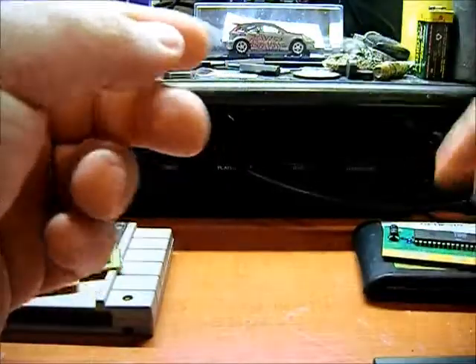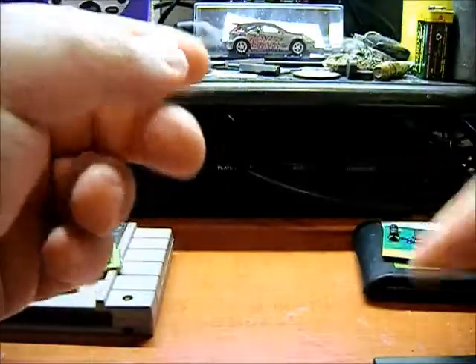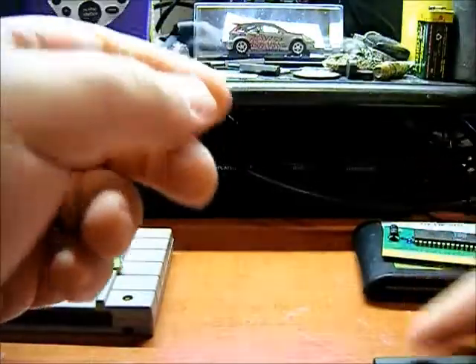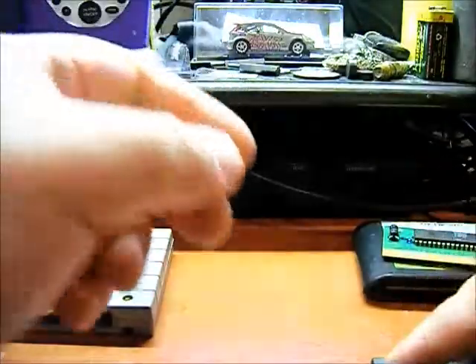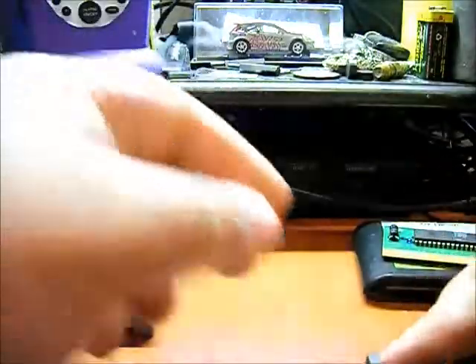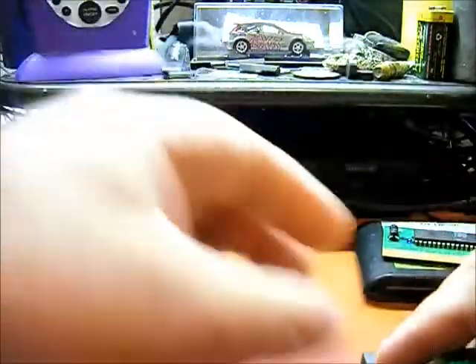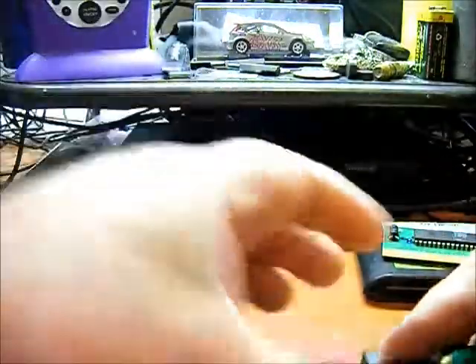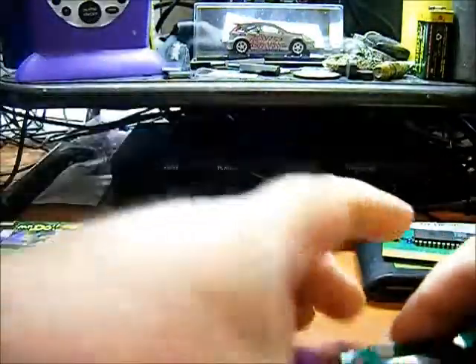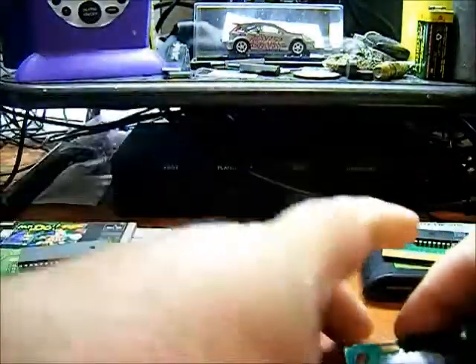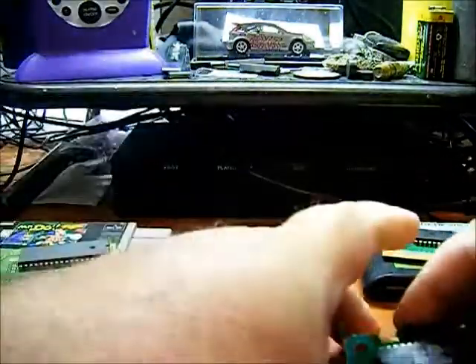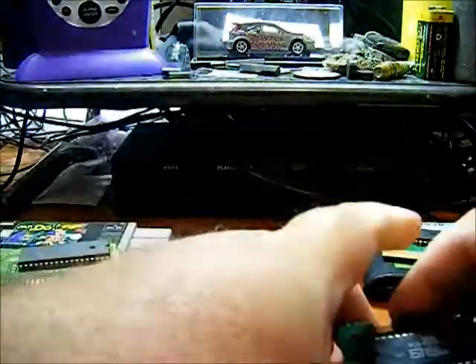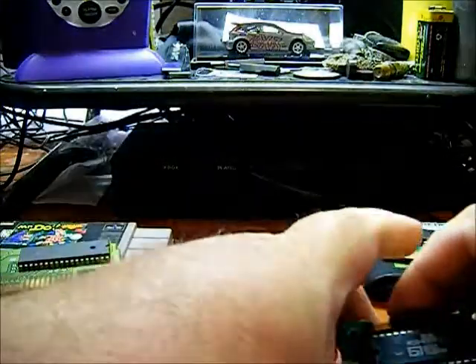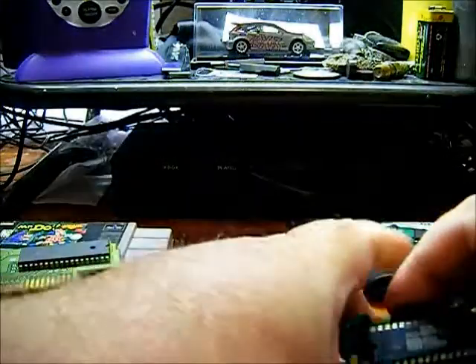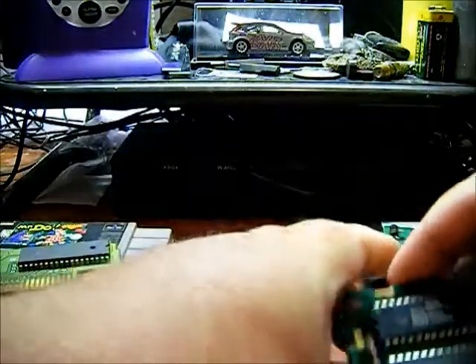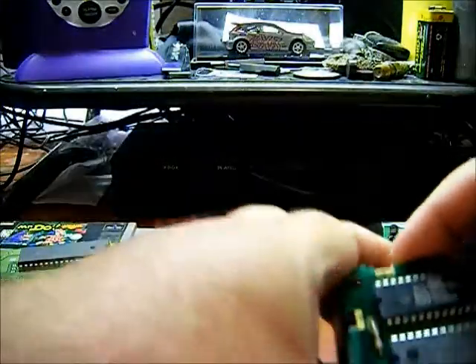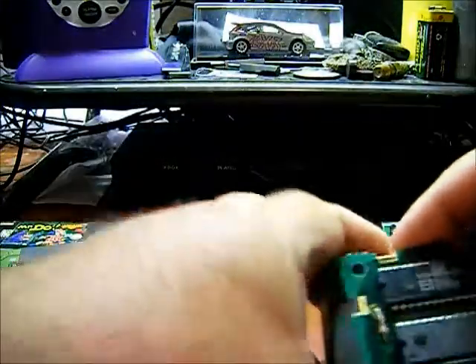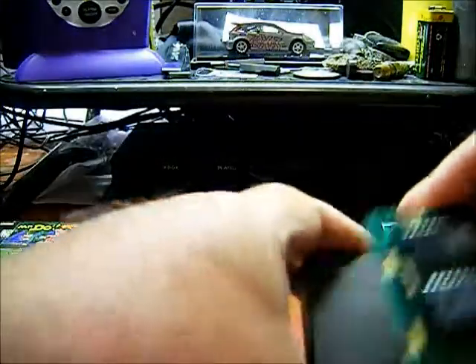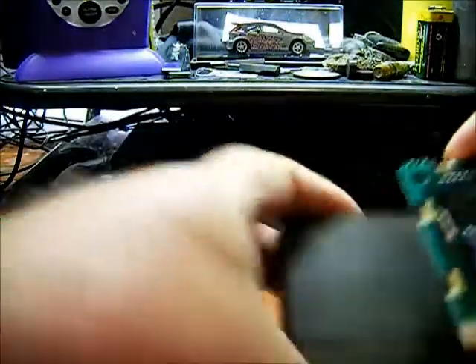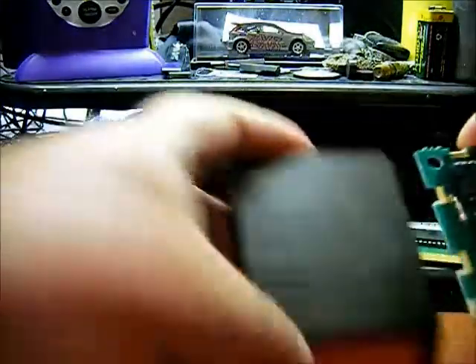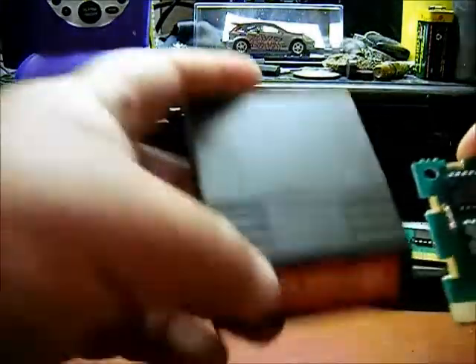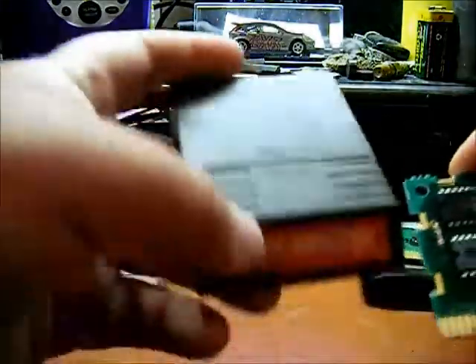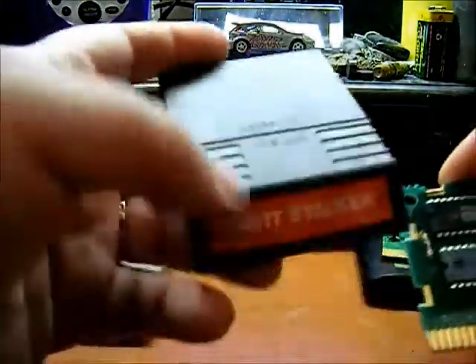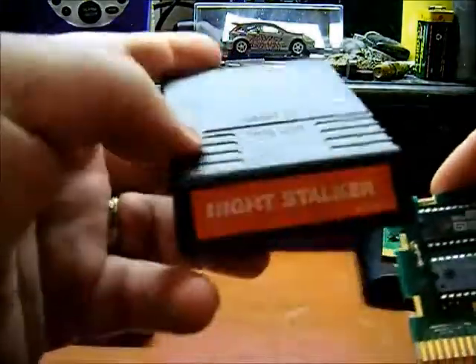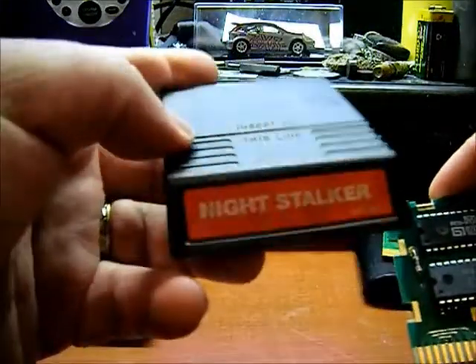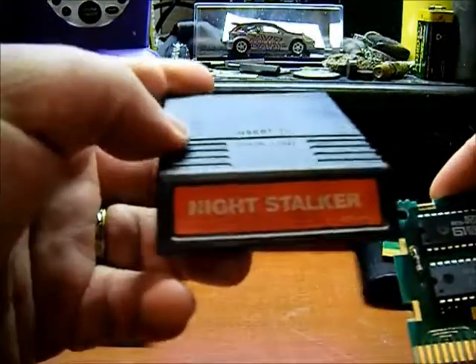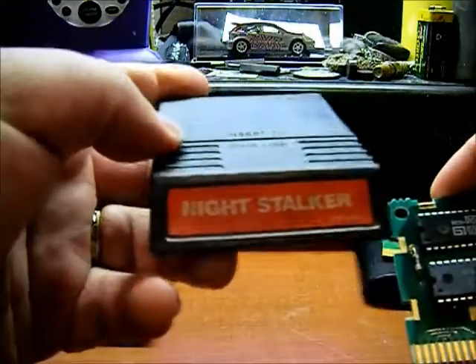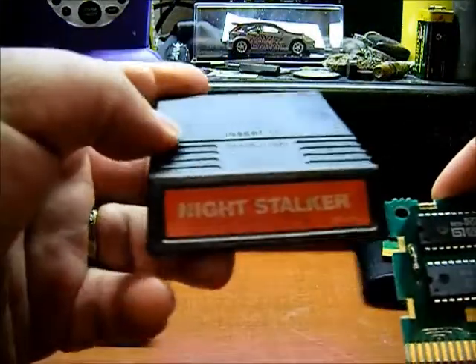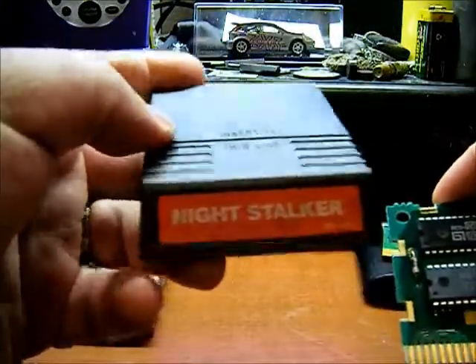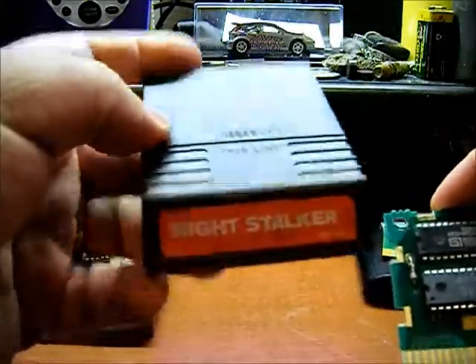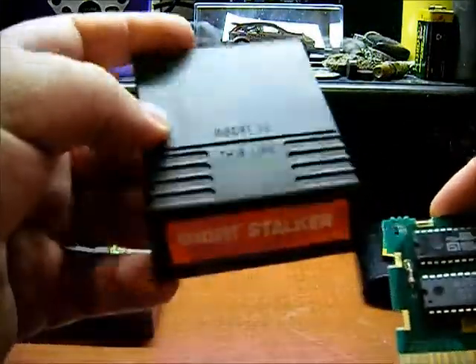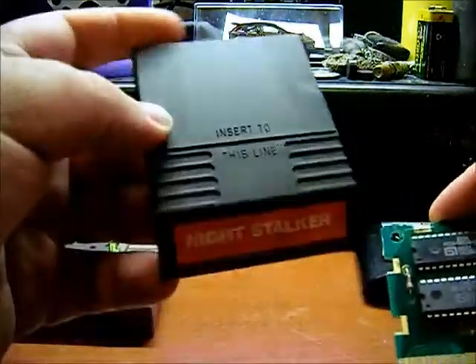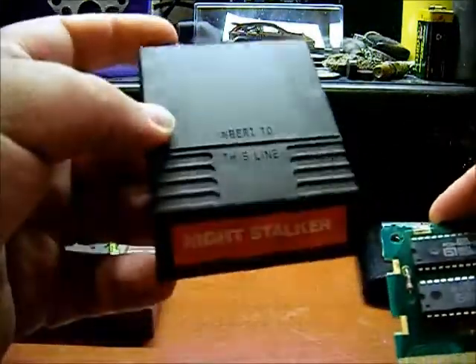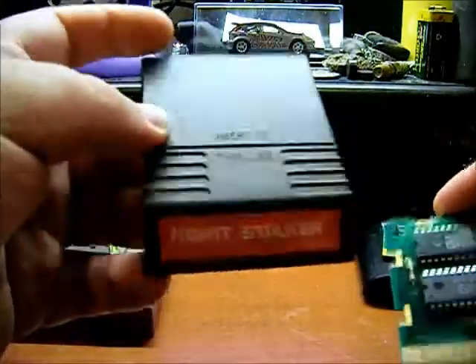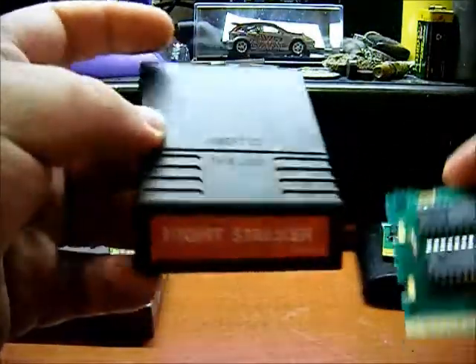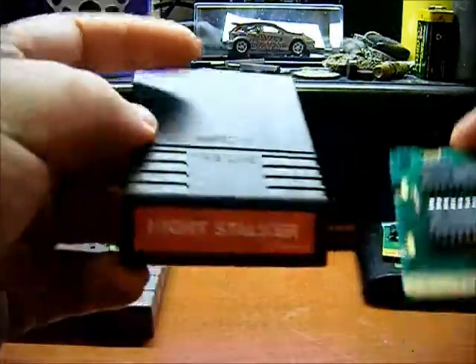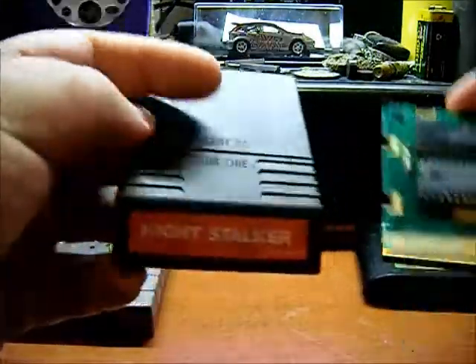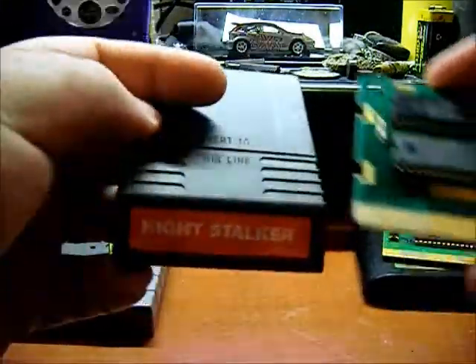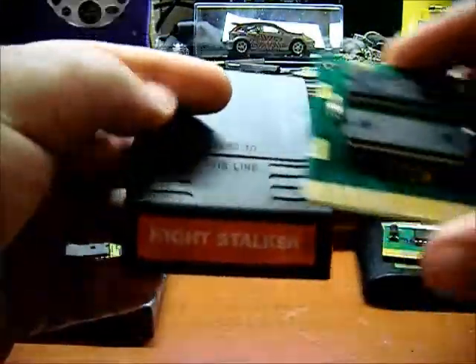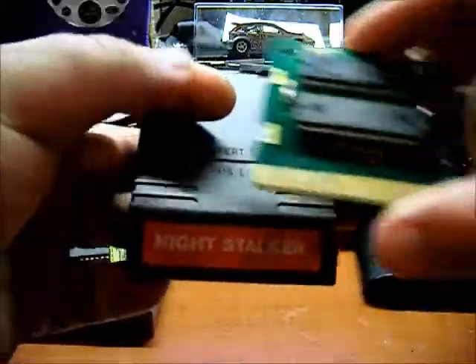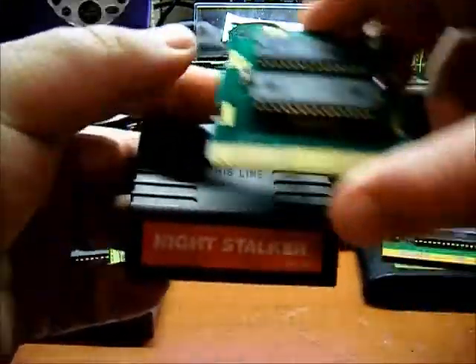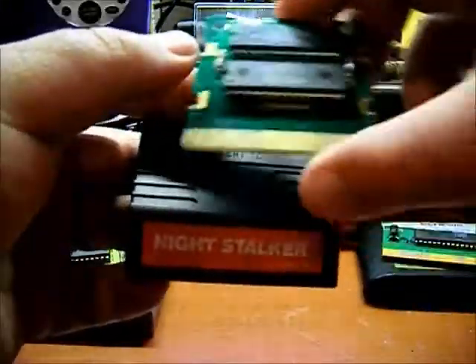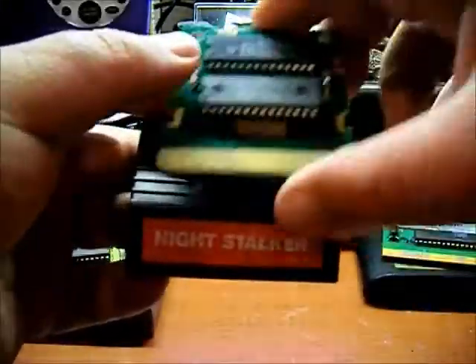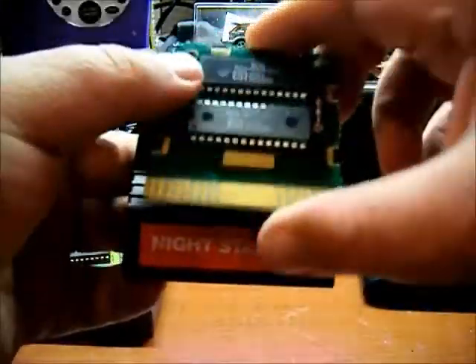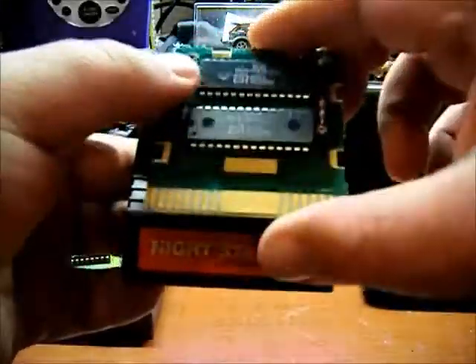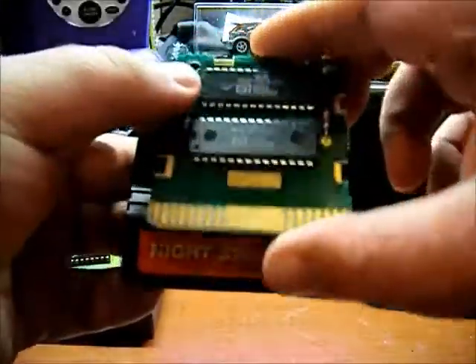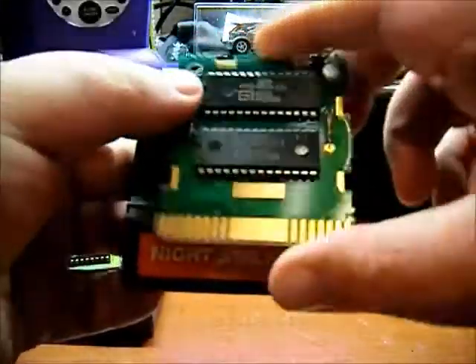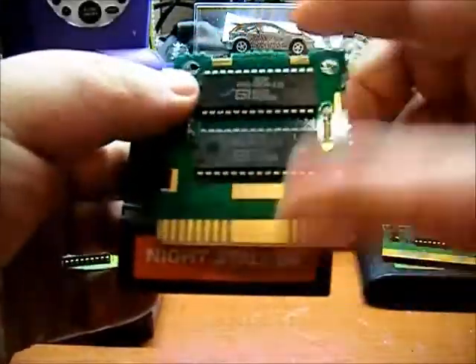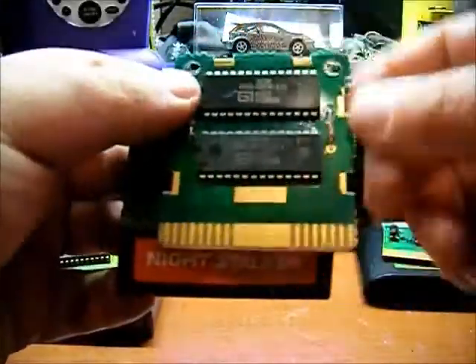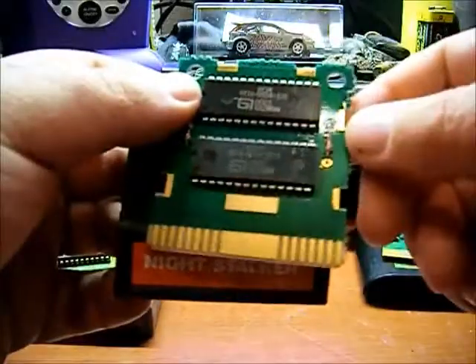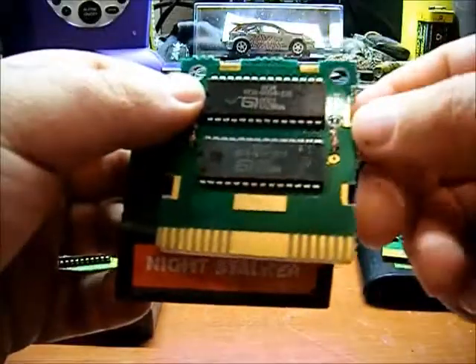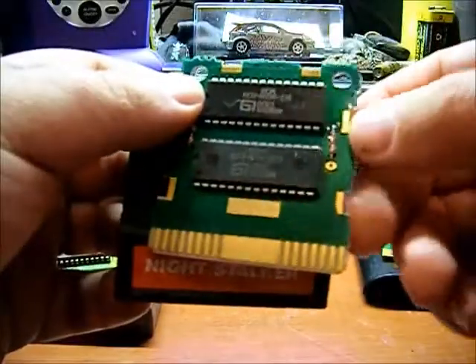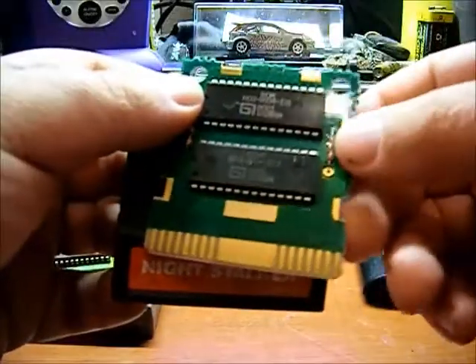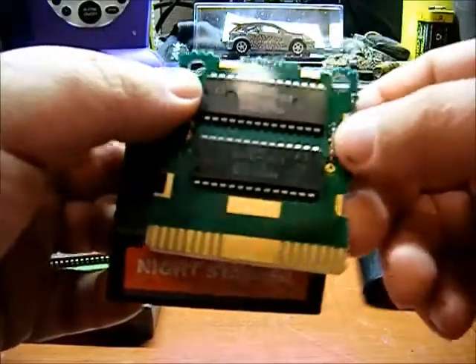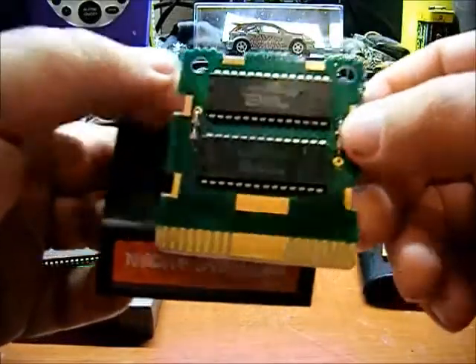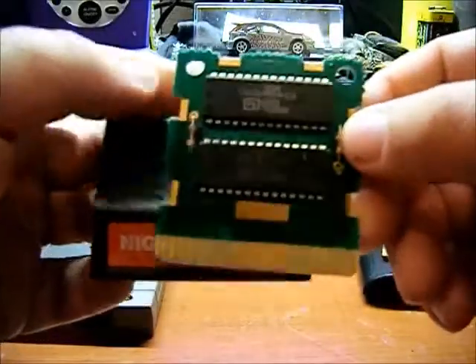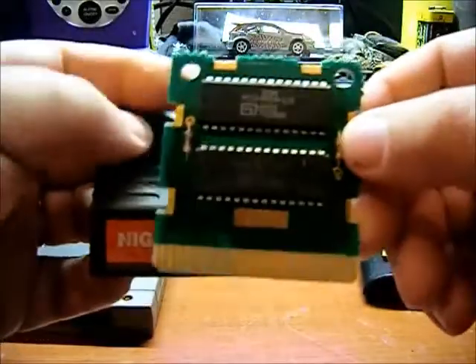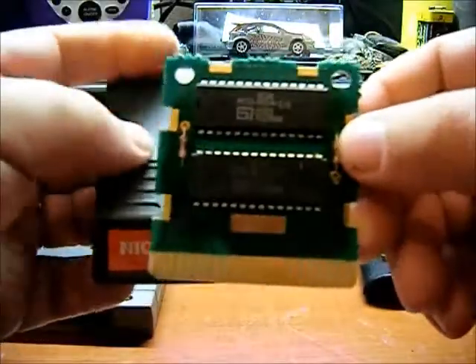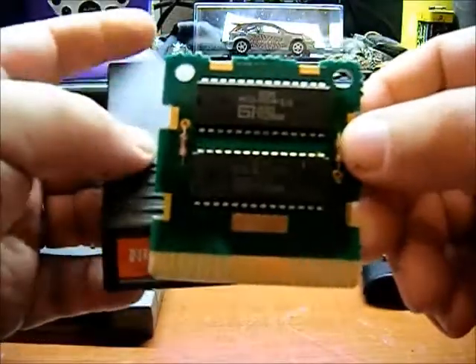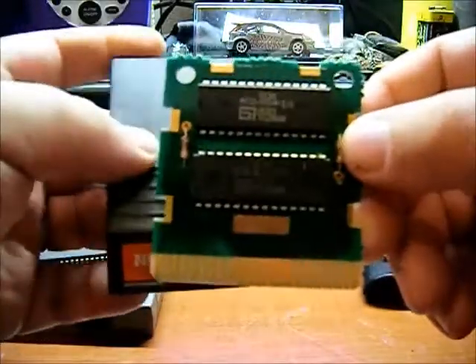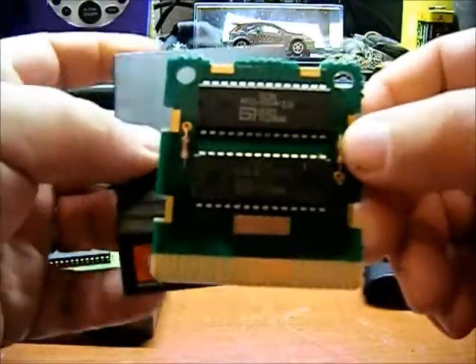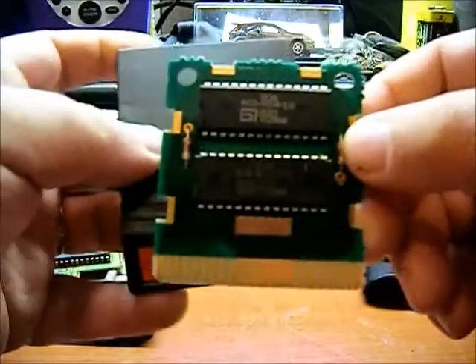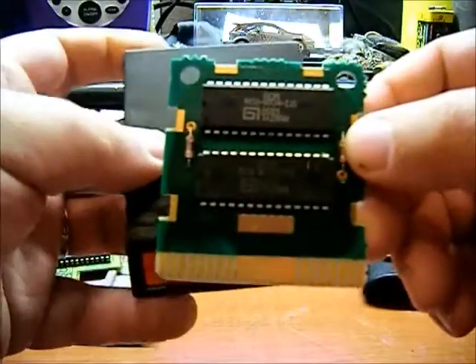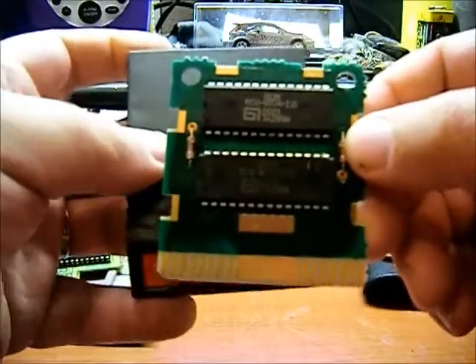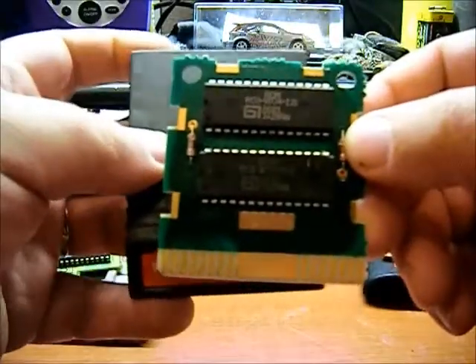A television cartridge, and here's a circuit board from one of these.